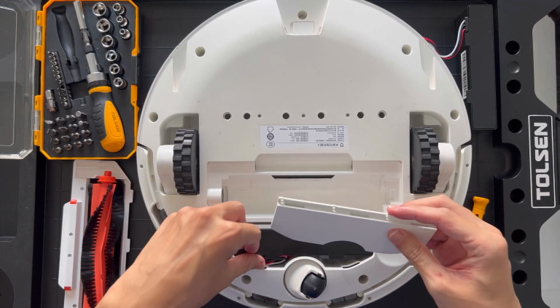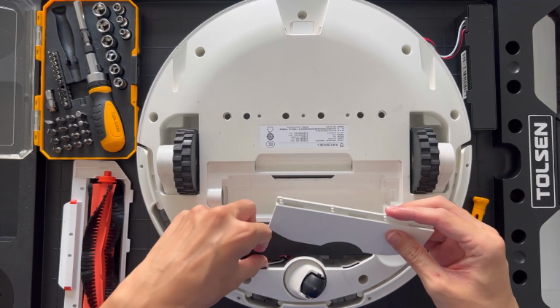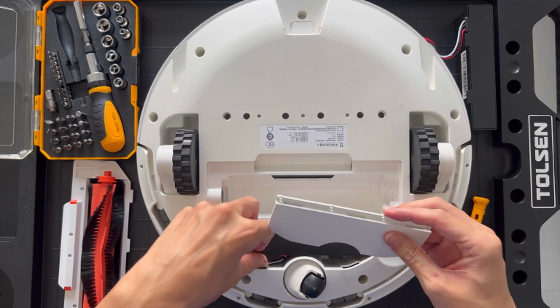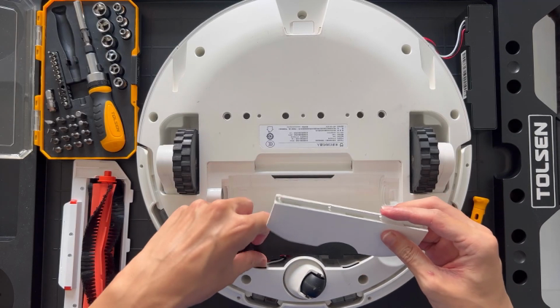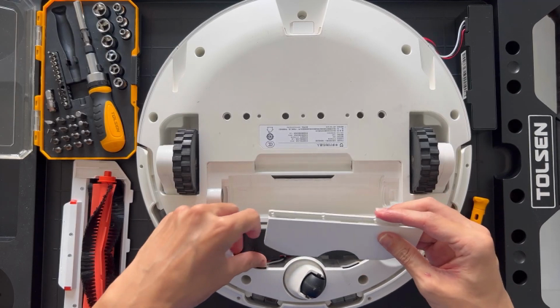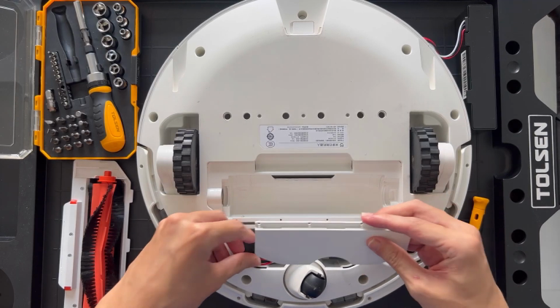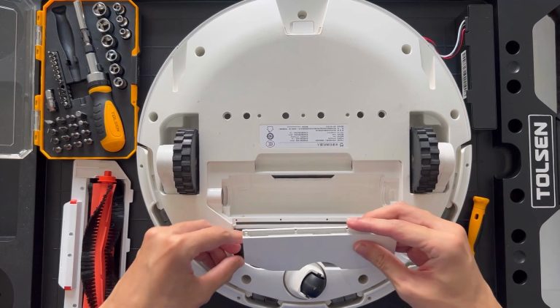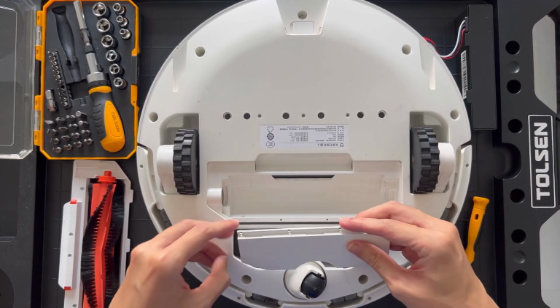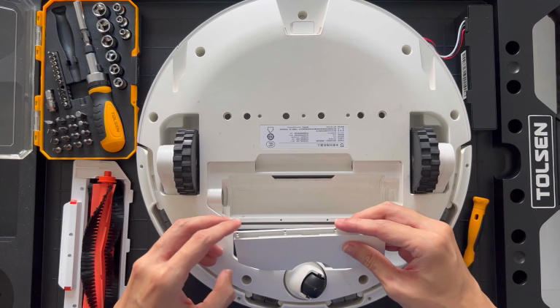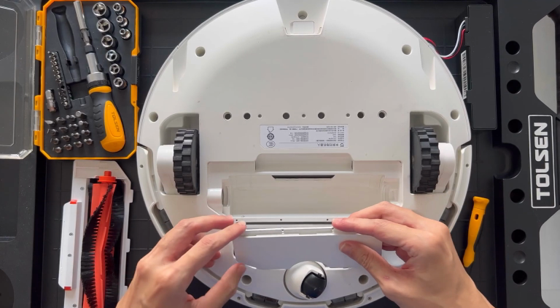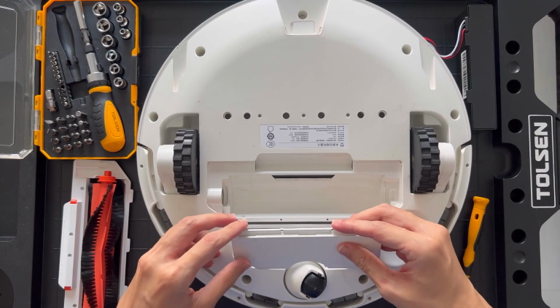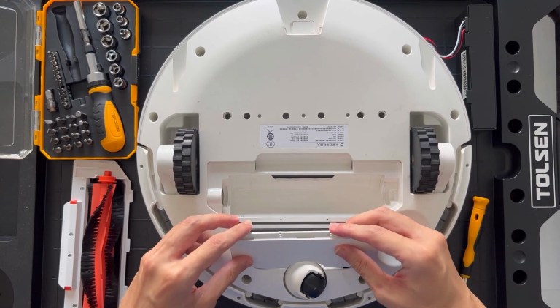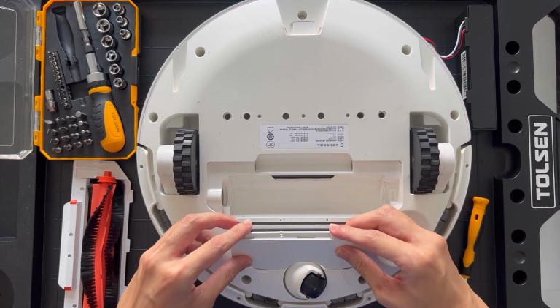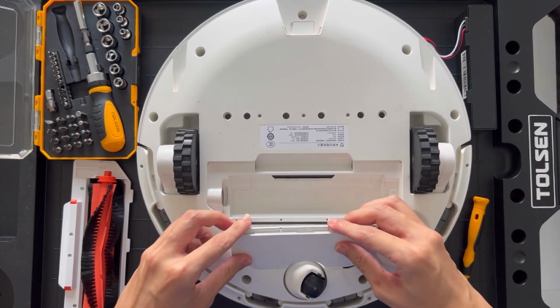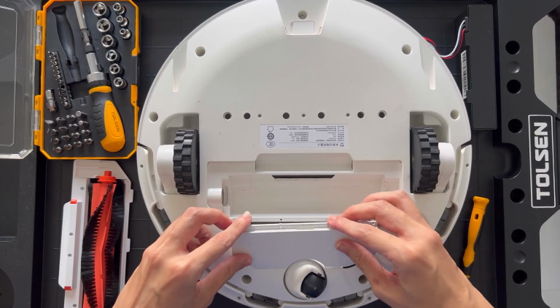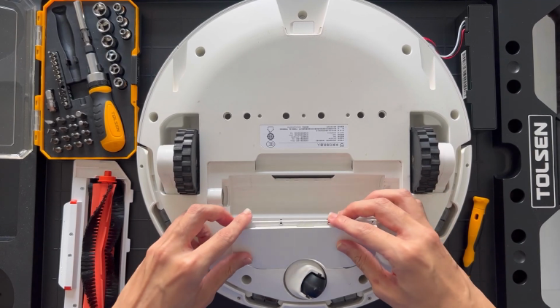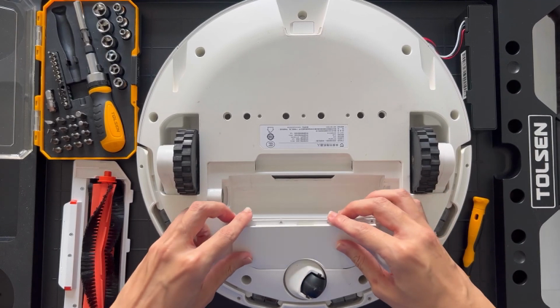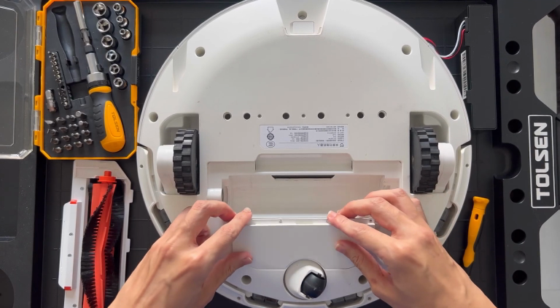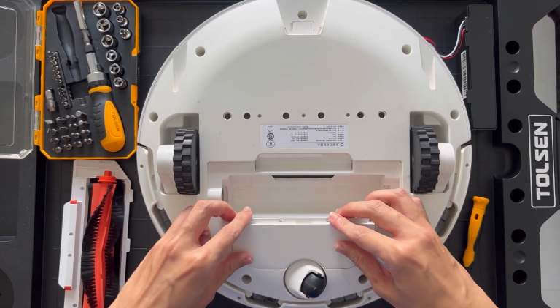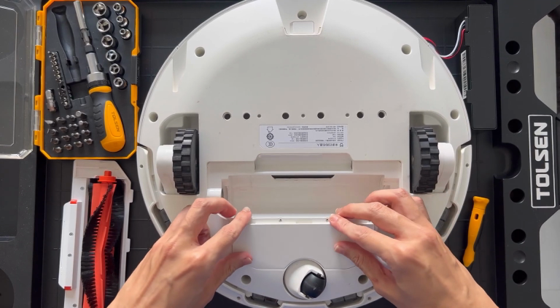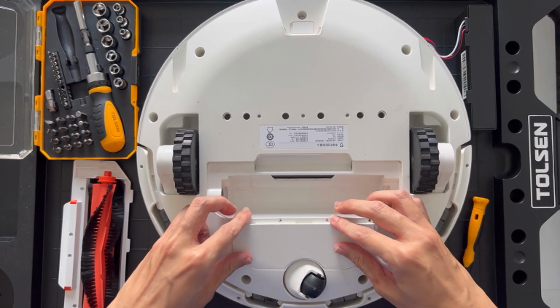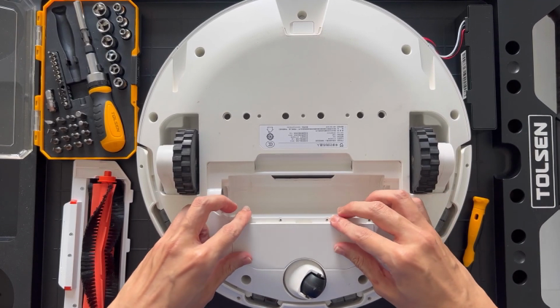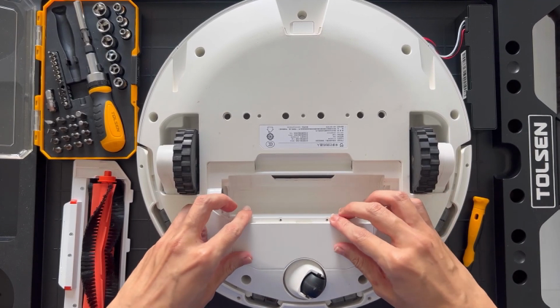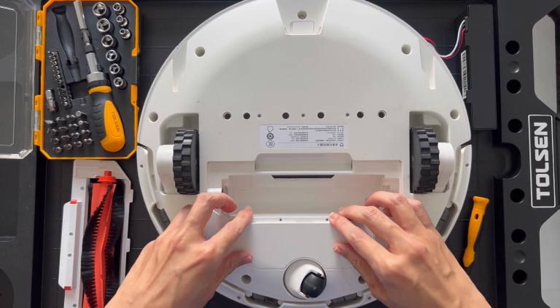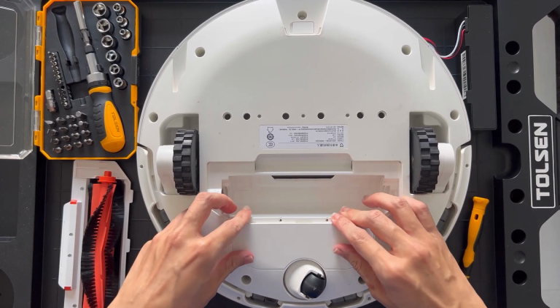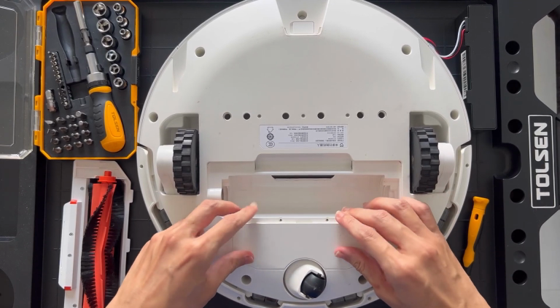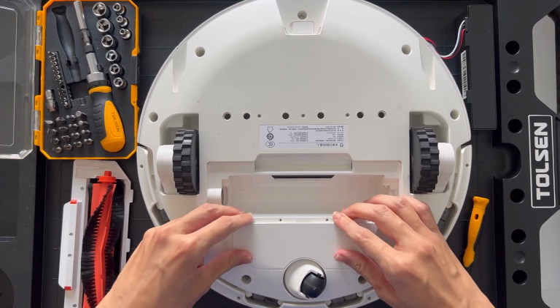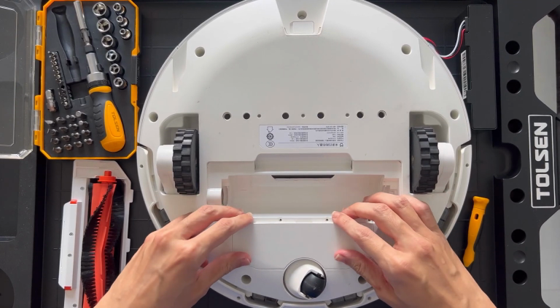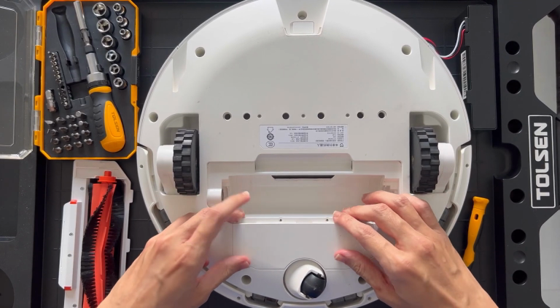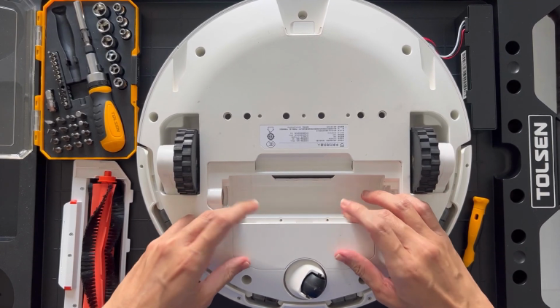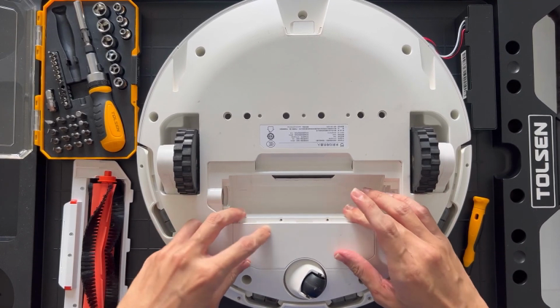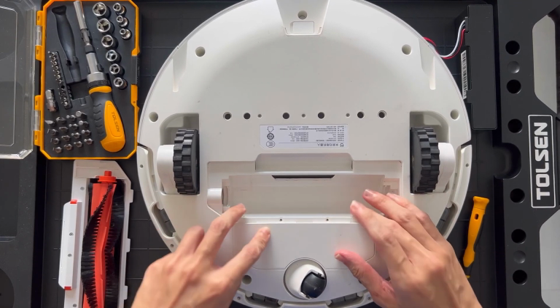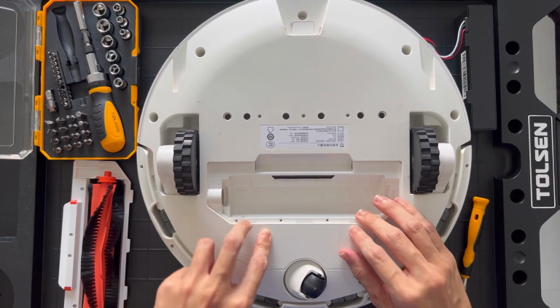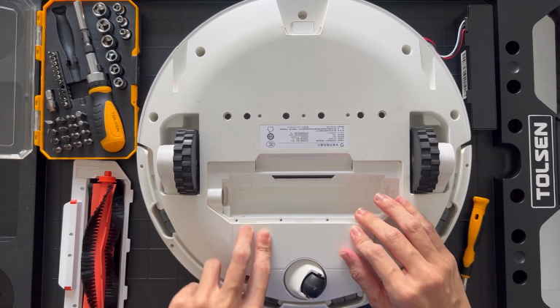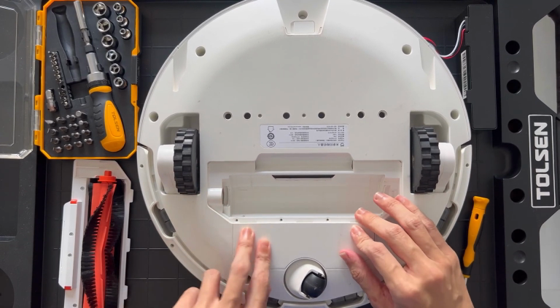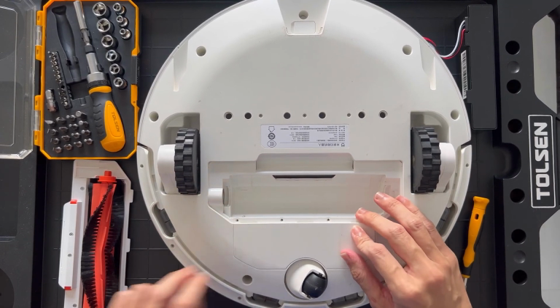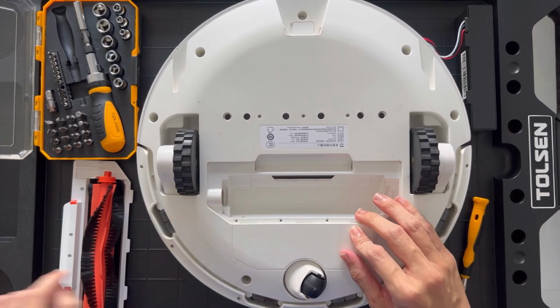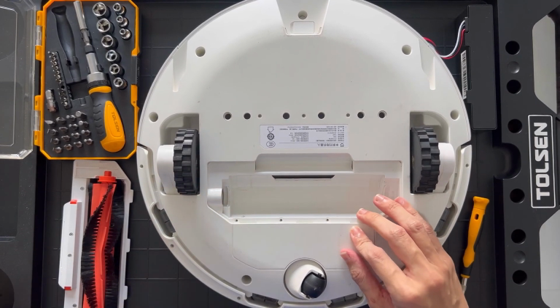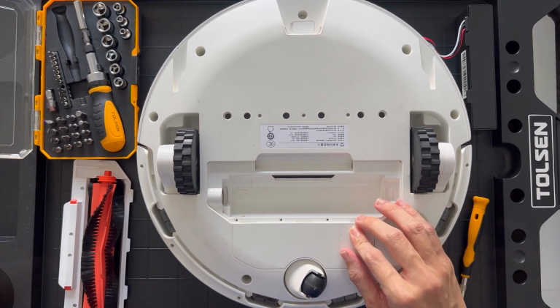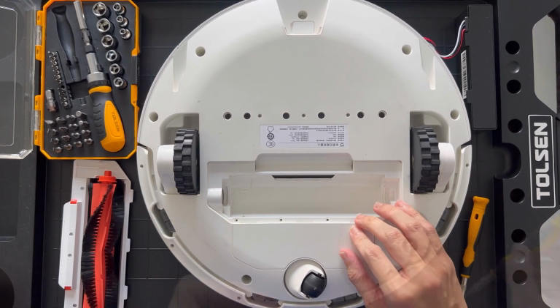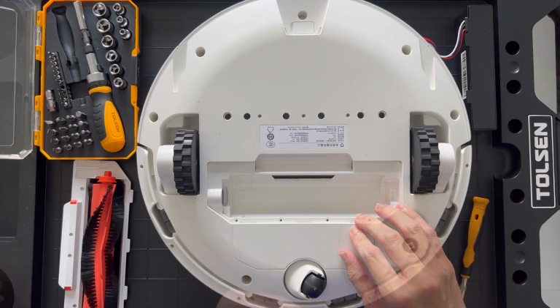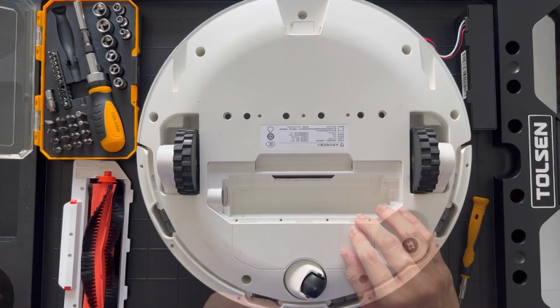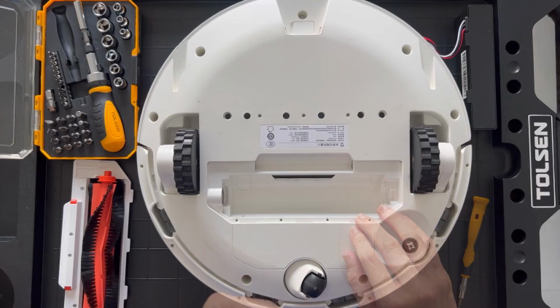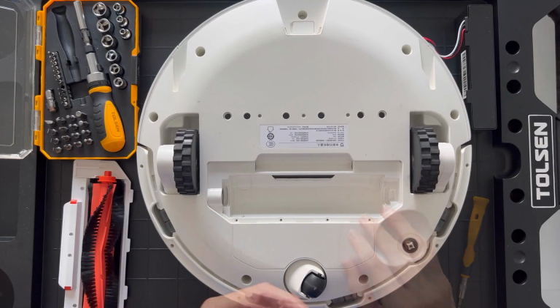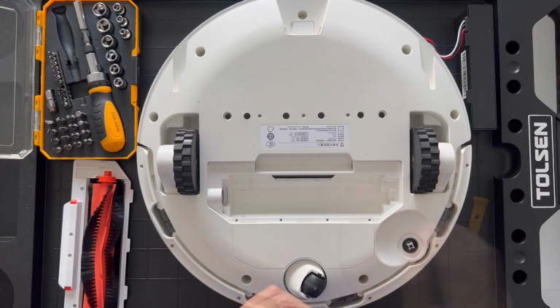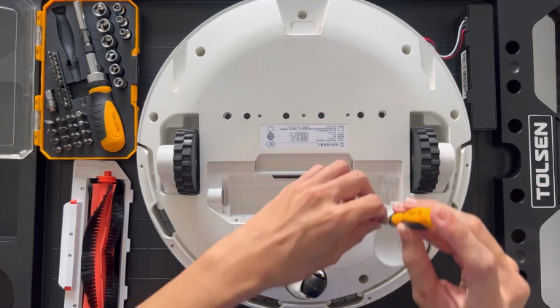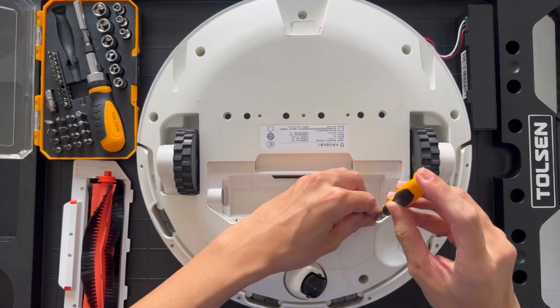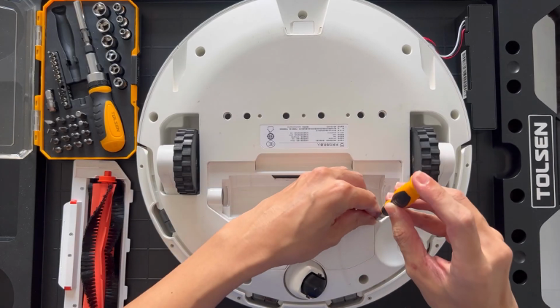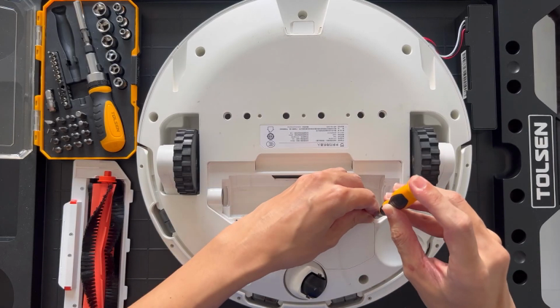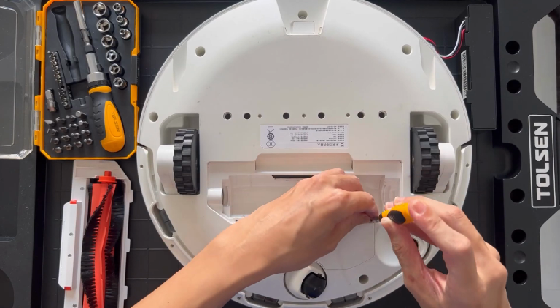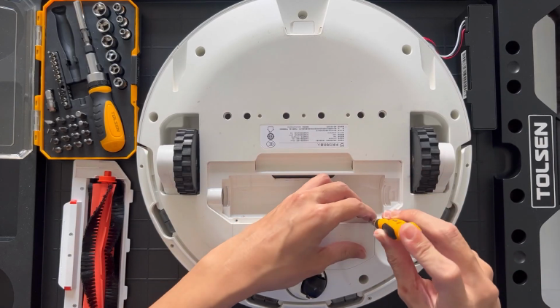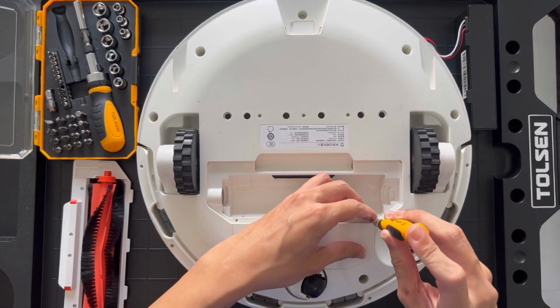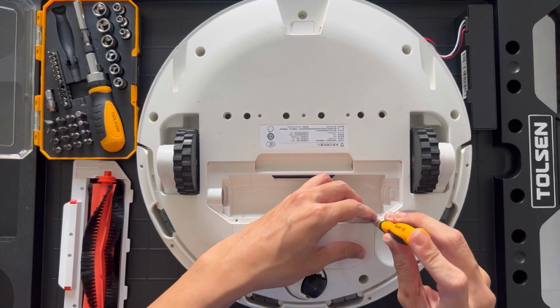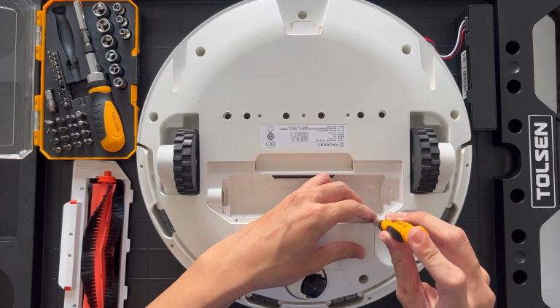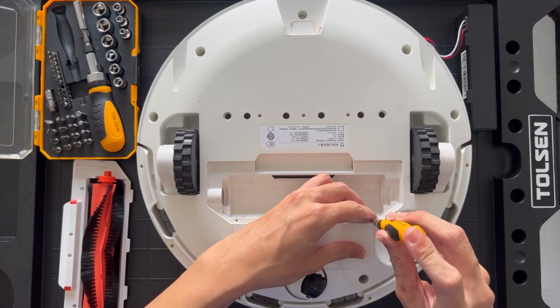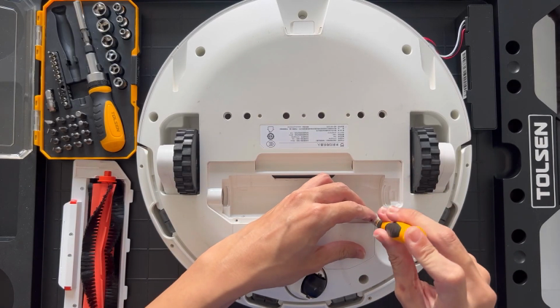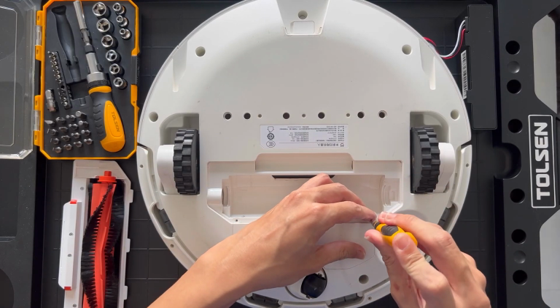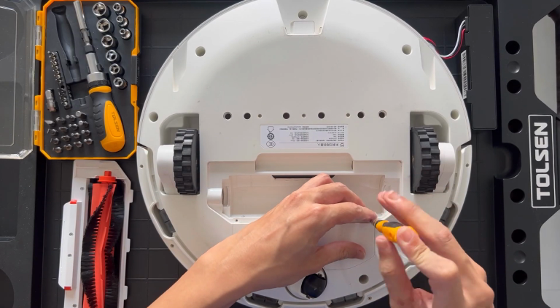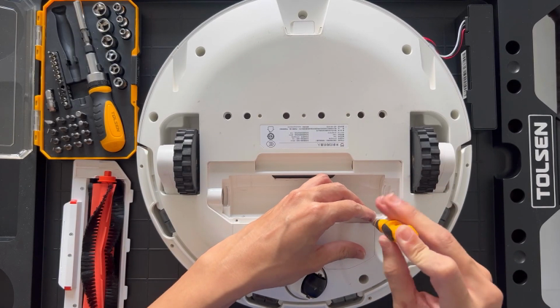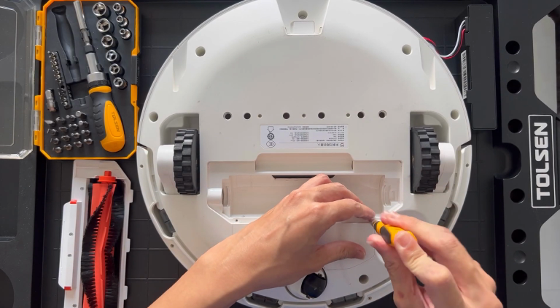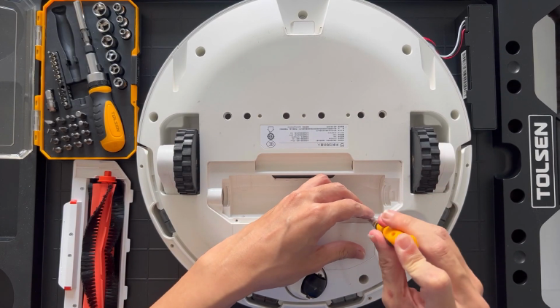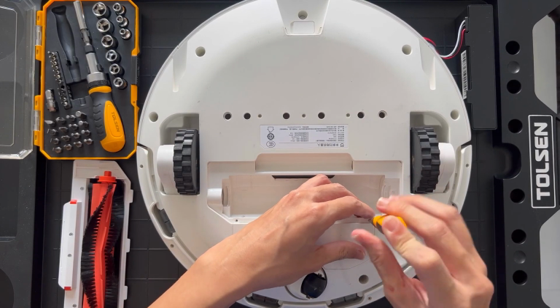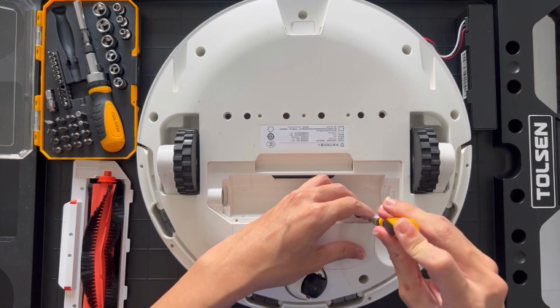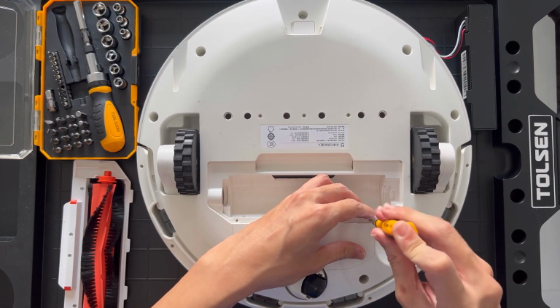Connect the battery back into the socket using the same 5-pin connector. Now install the lid back on, followed by the roller brush, and we are done with the repair.